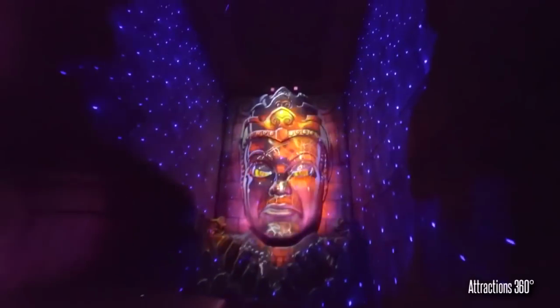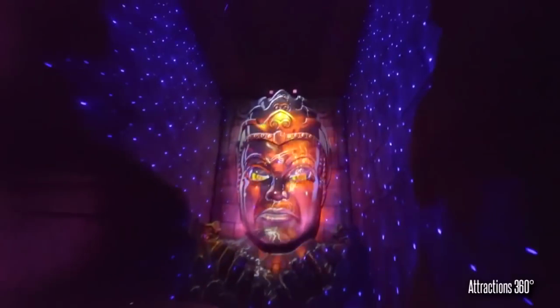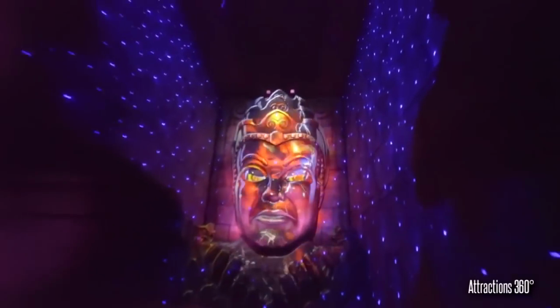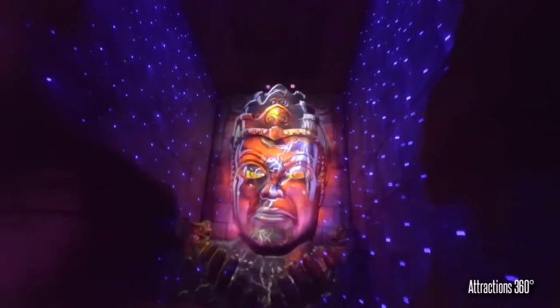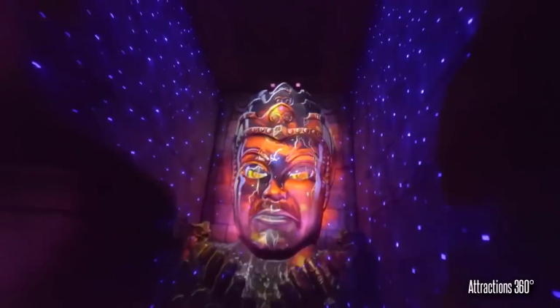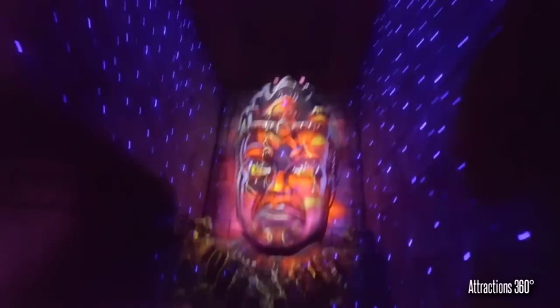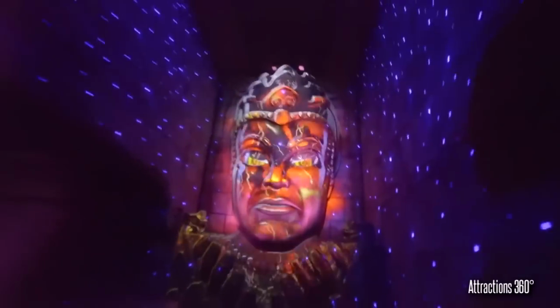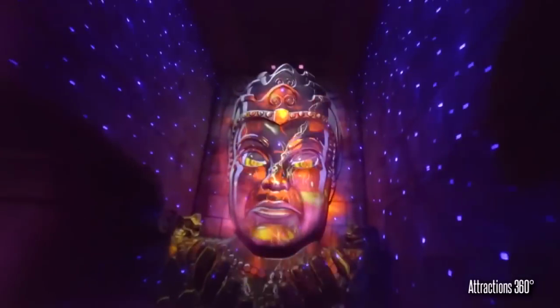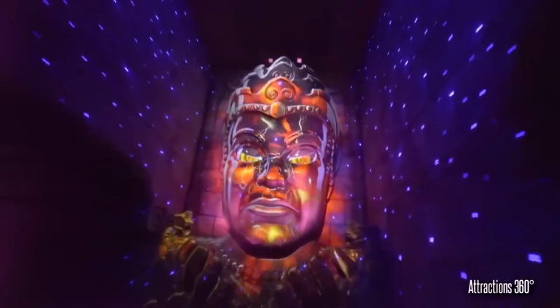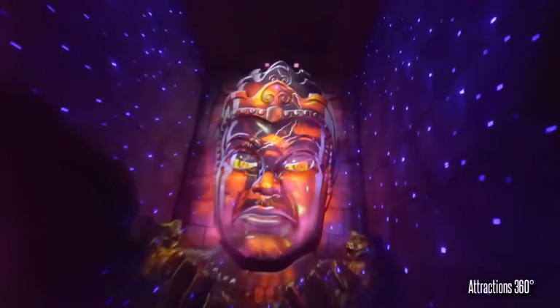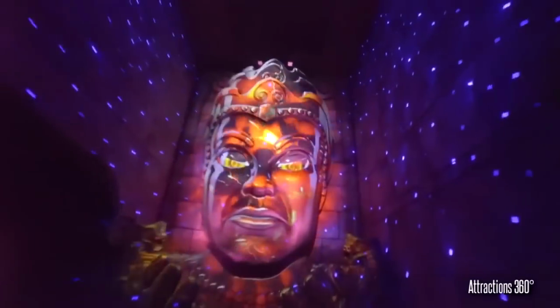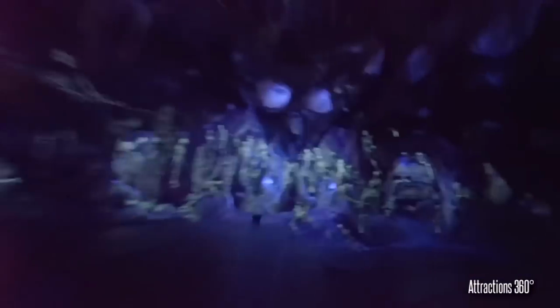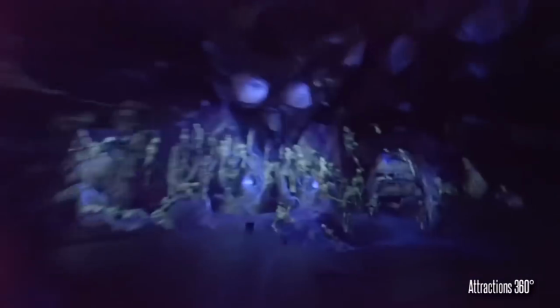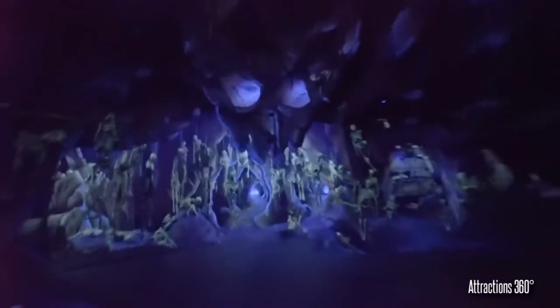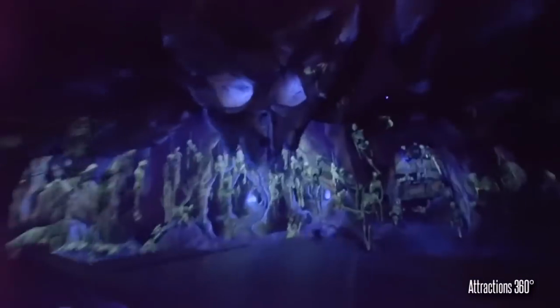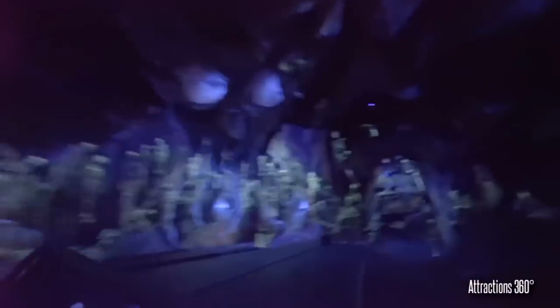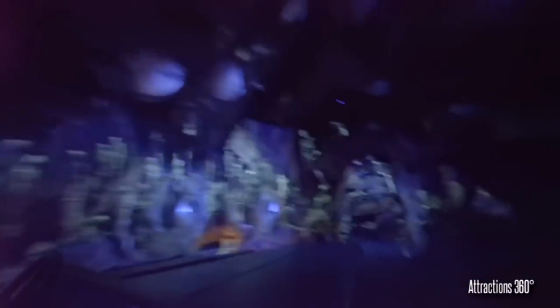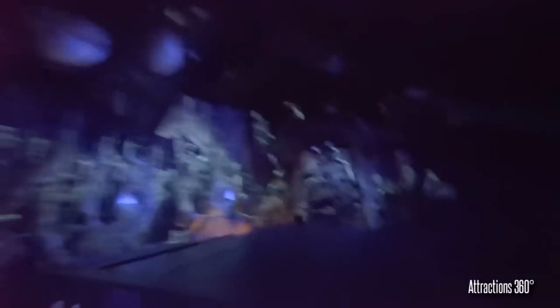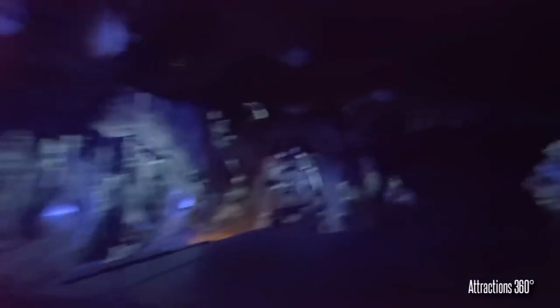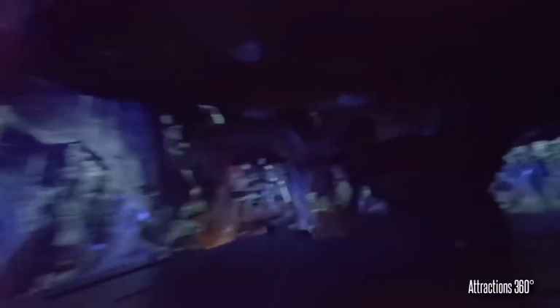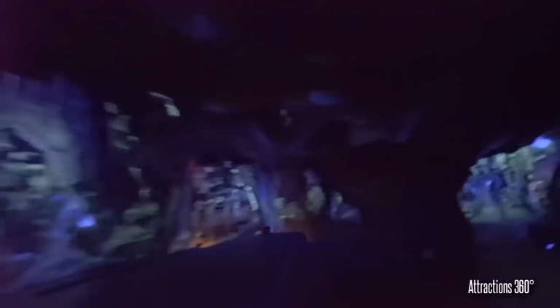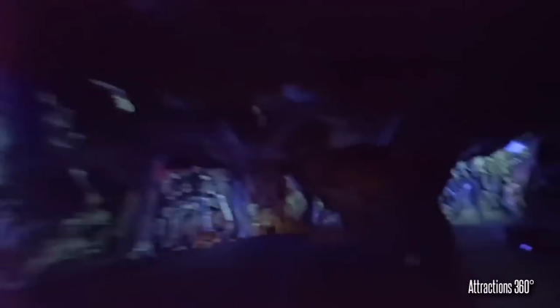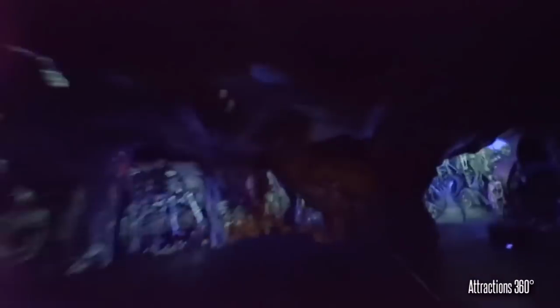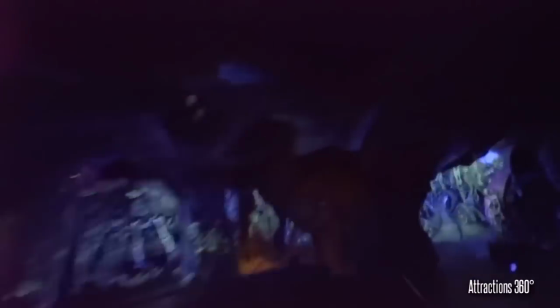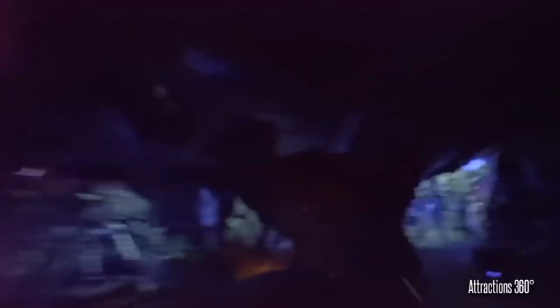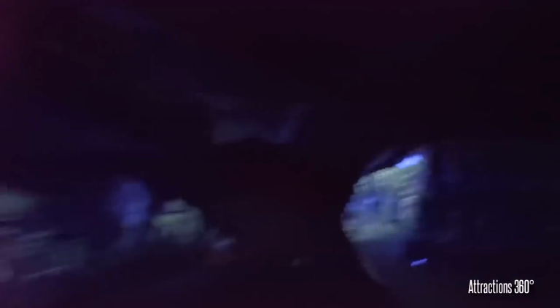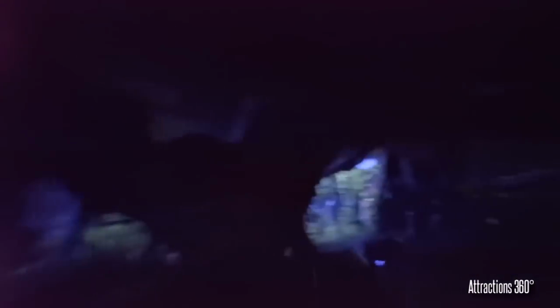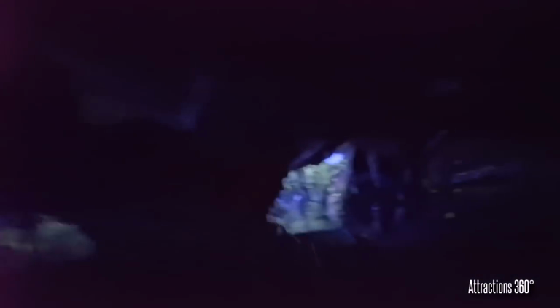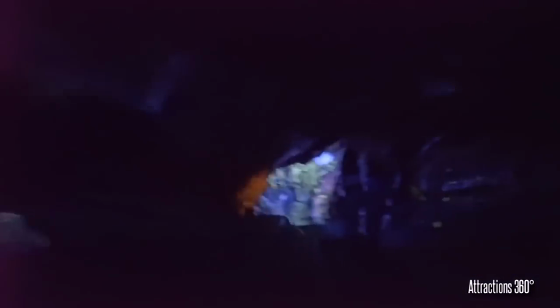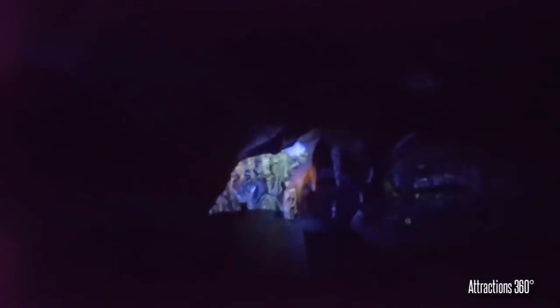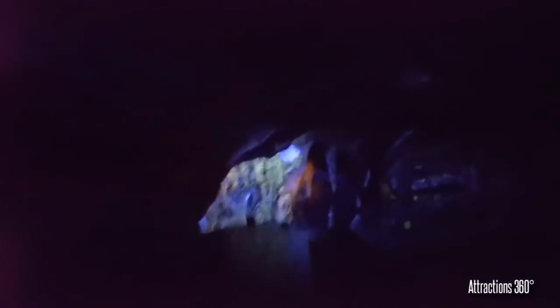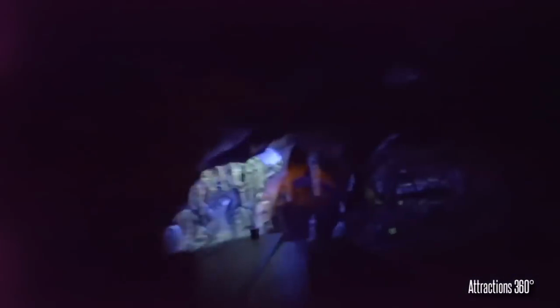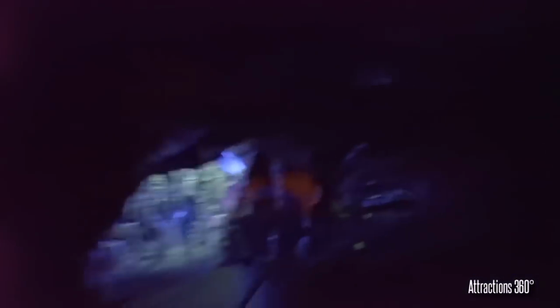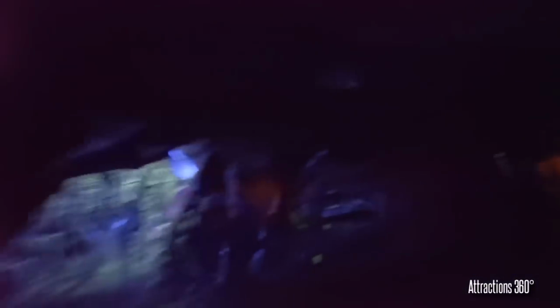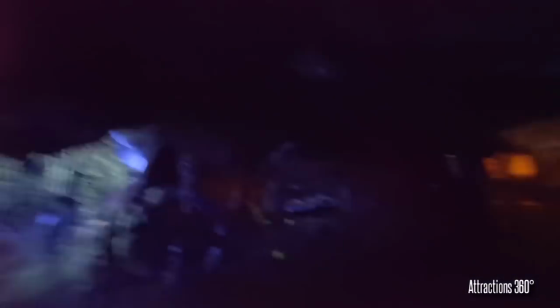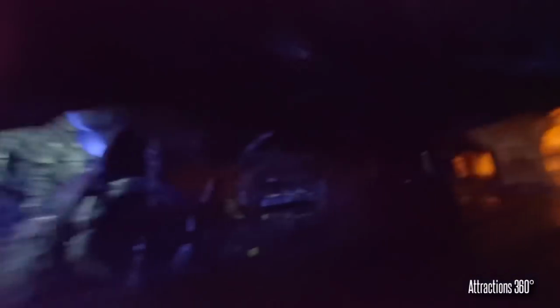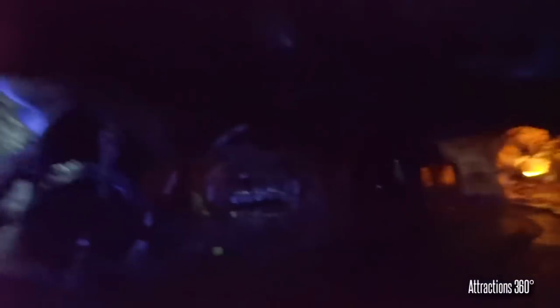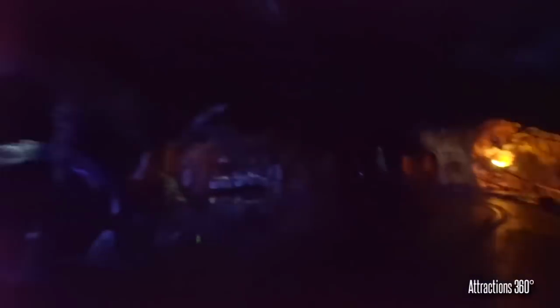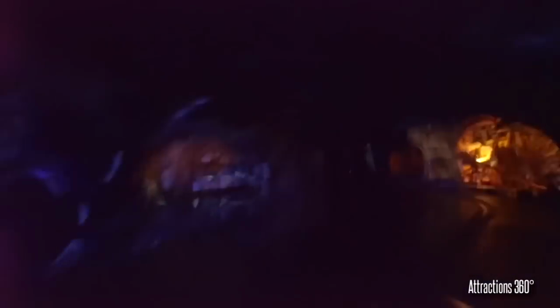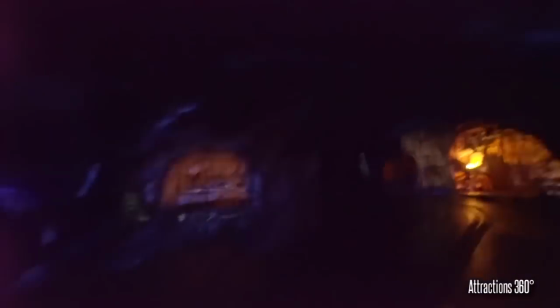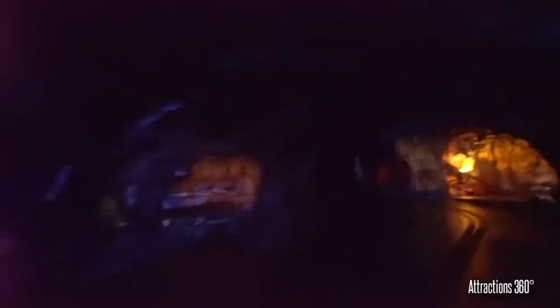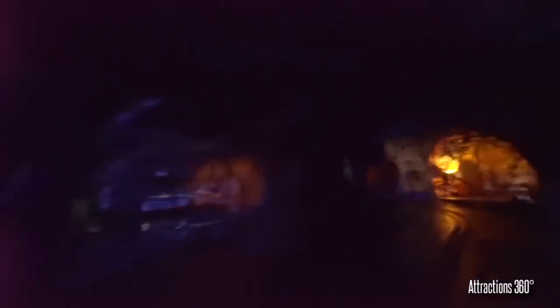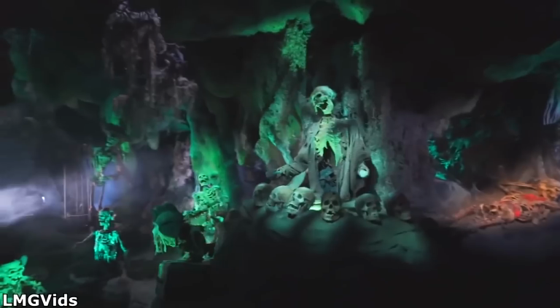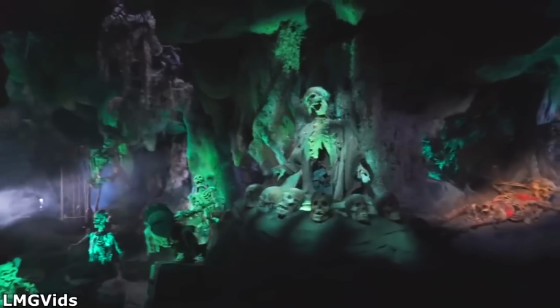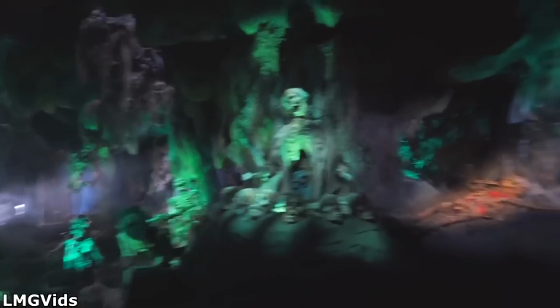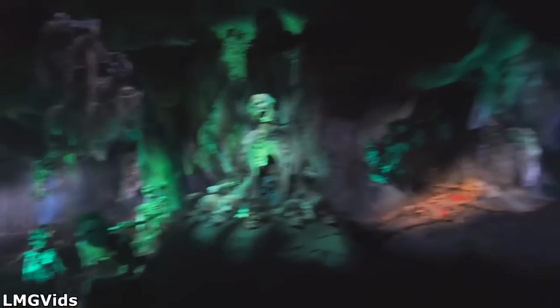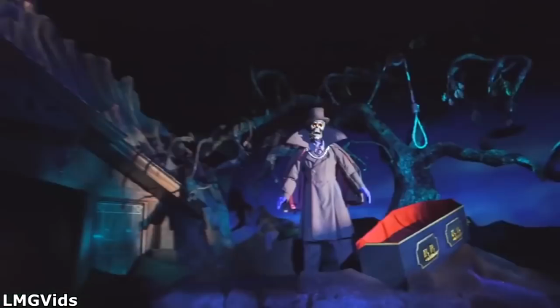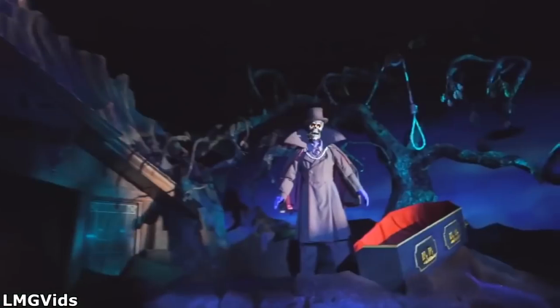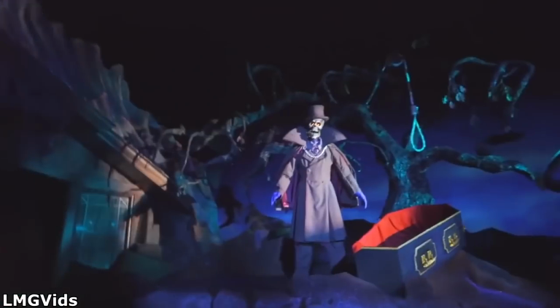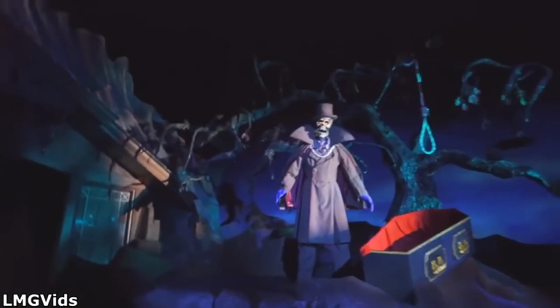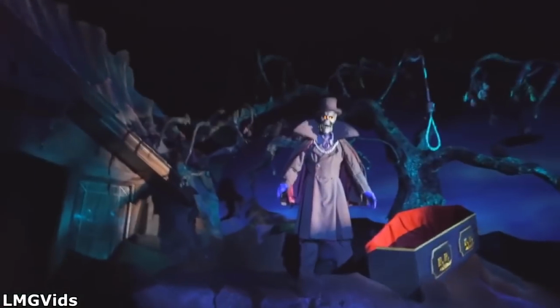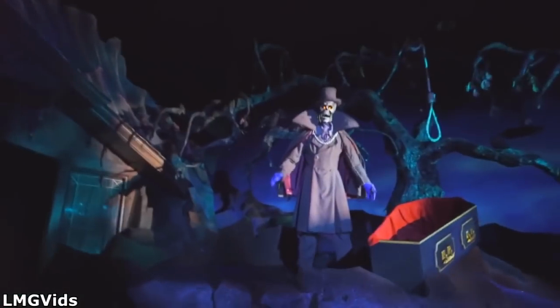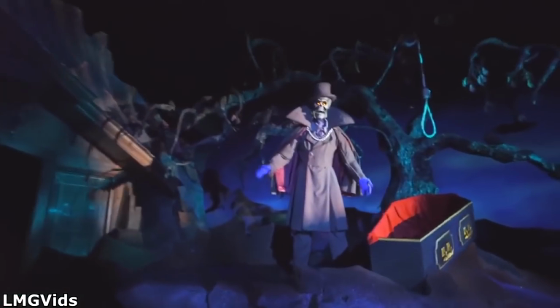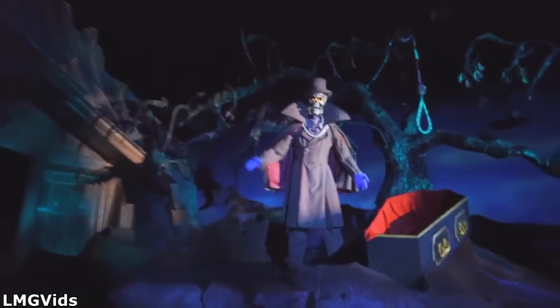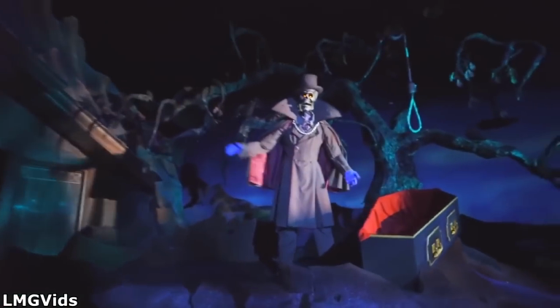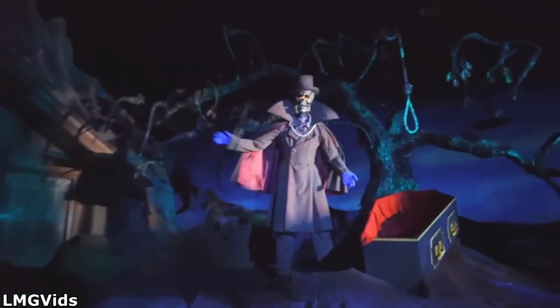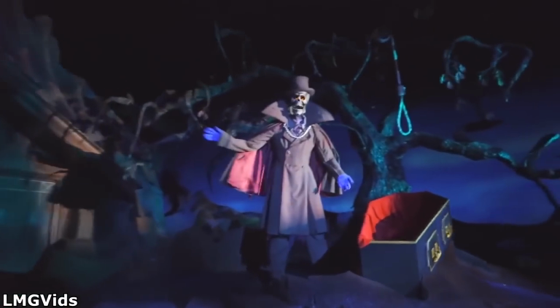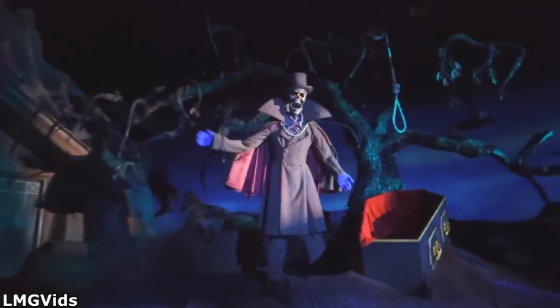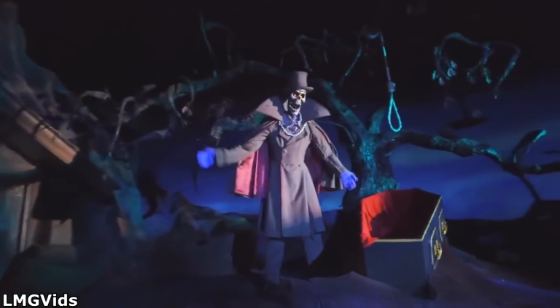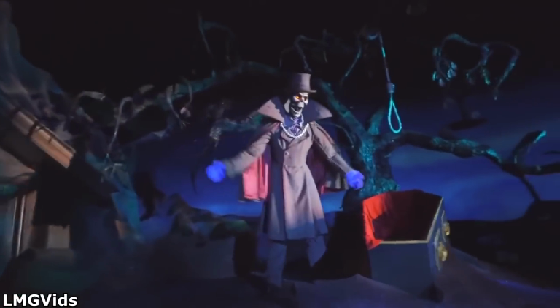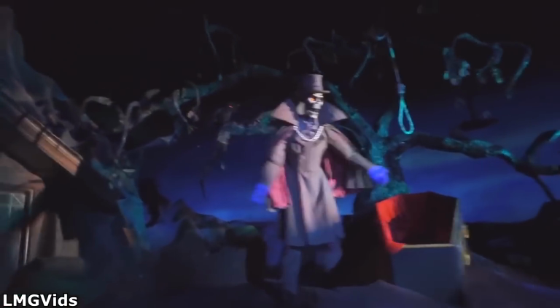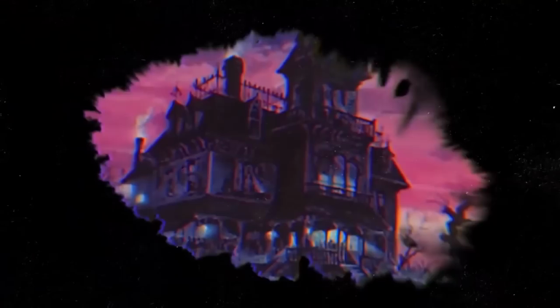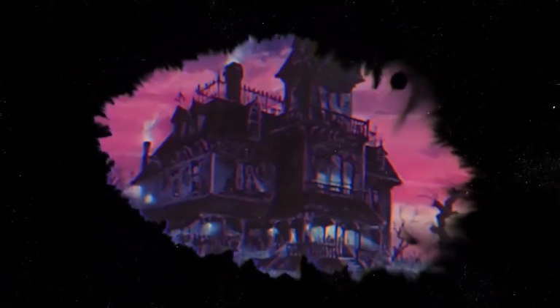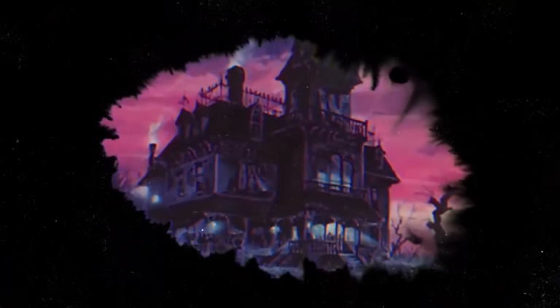If you need more scary scenes at theme parks, you need to check out this video covering the scariest dark ride scenes at Disney parks.